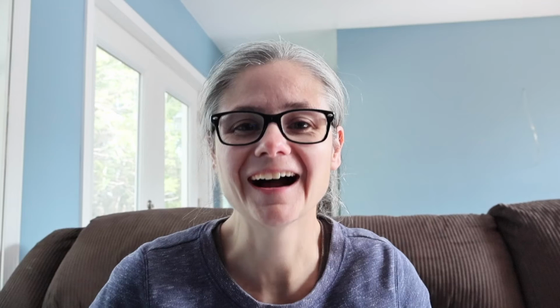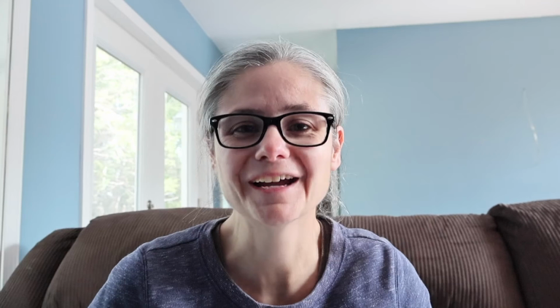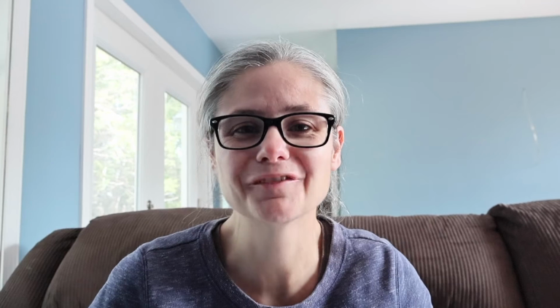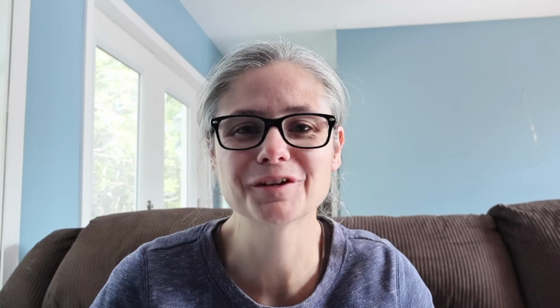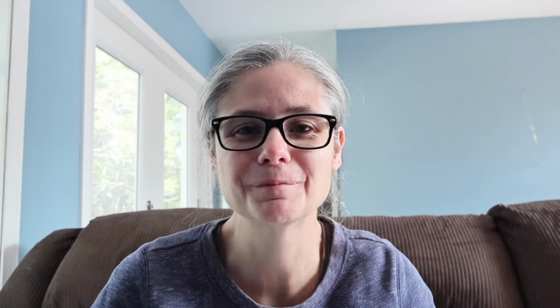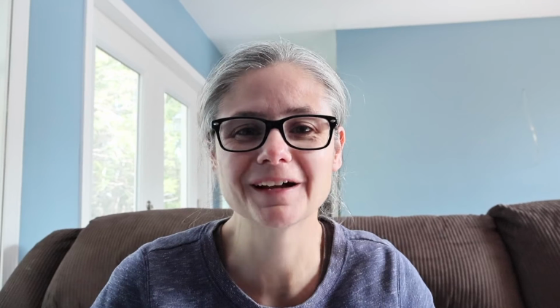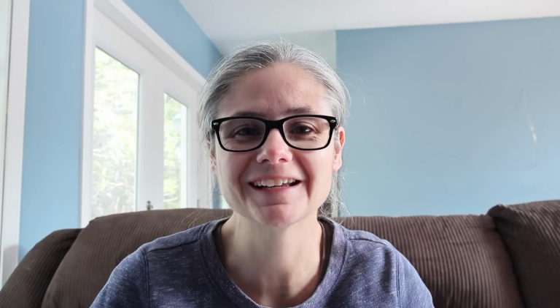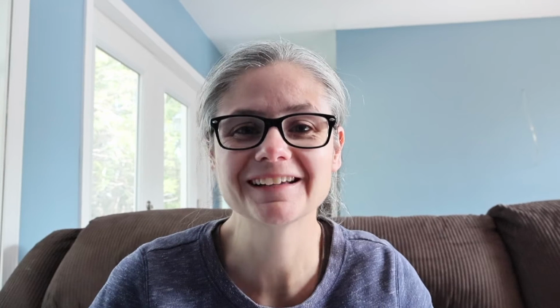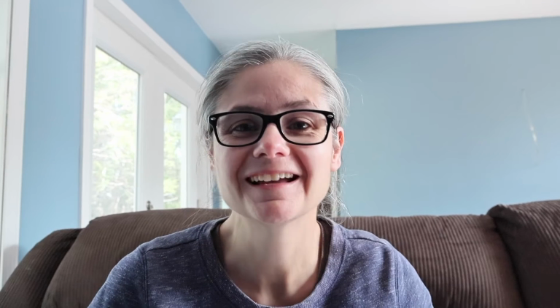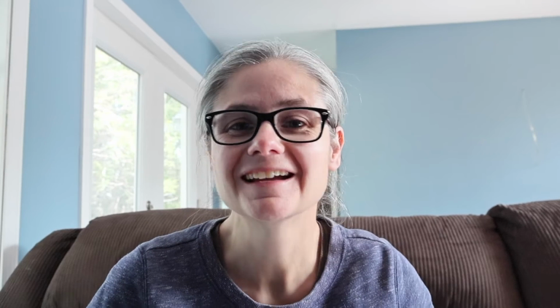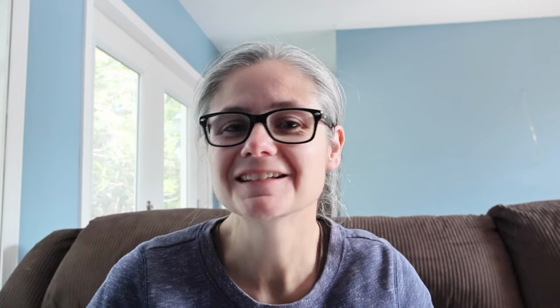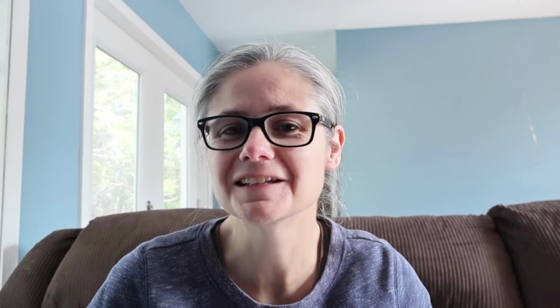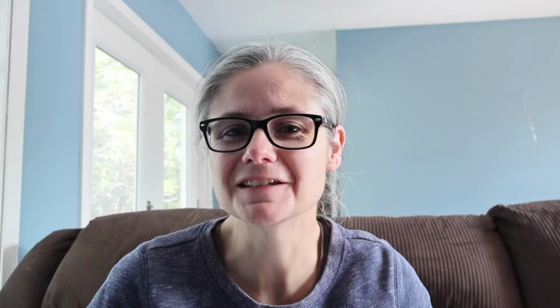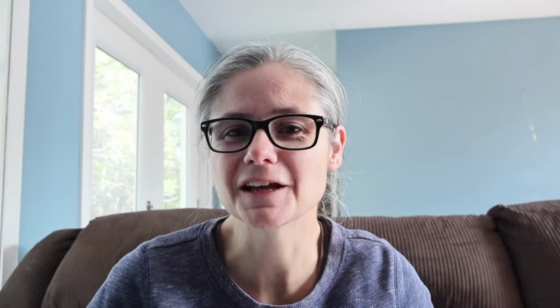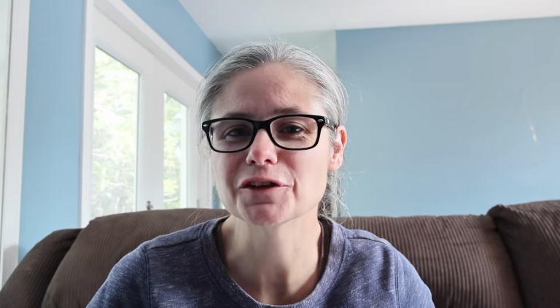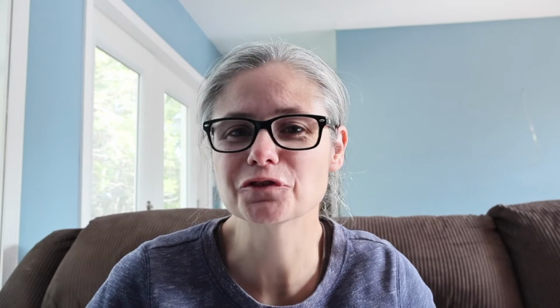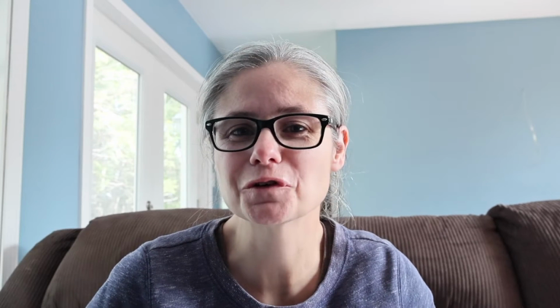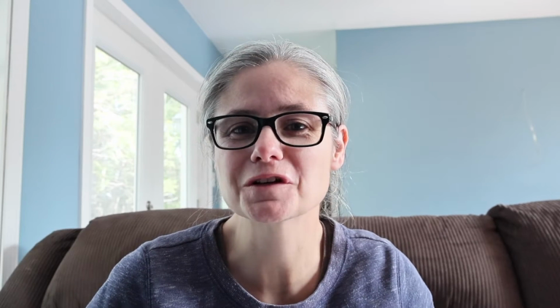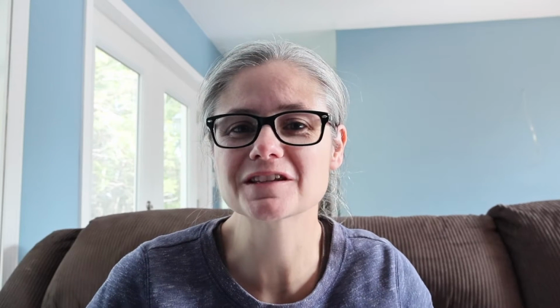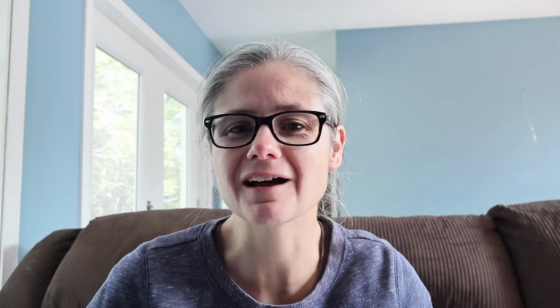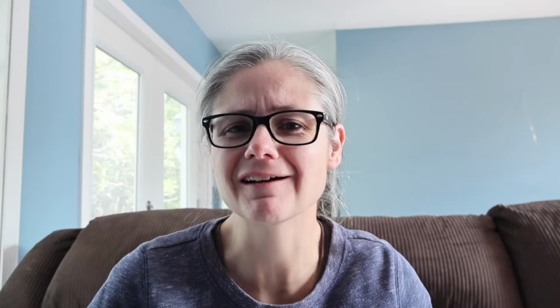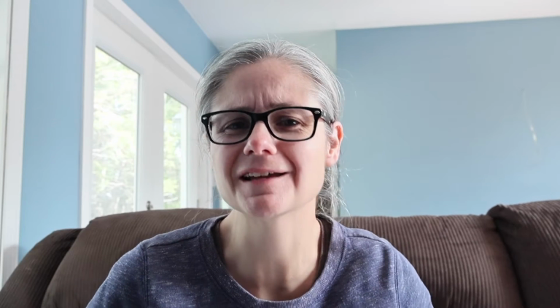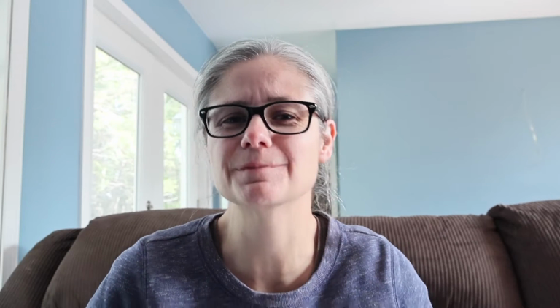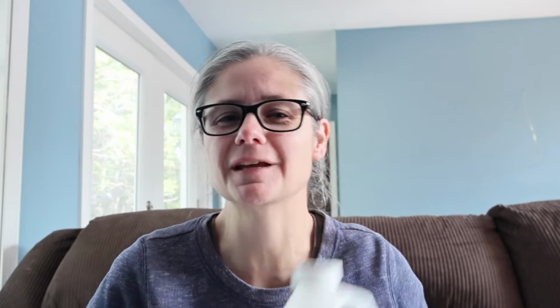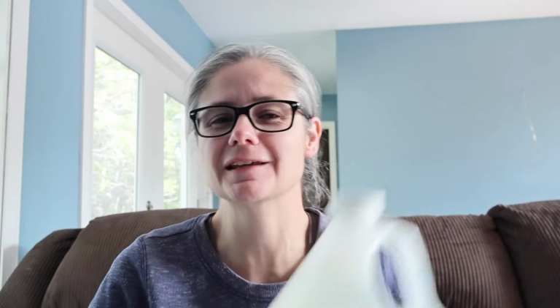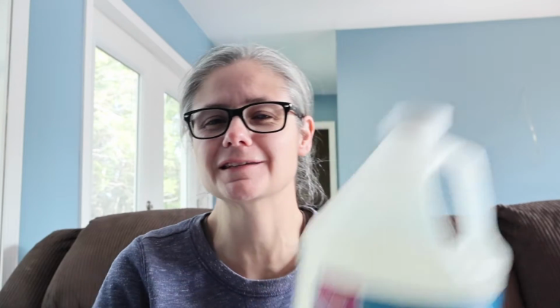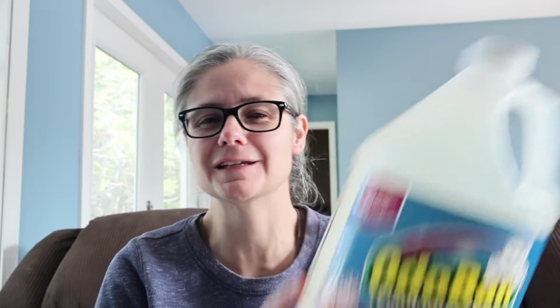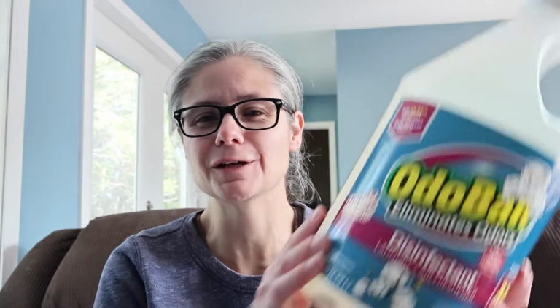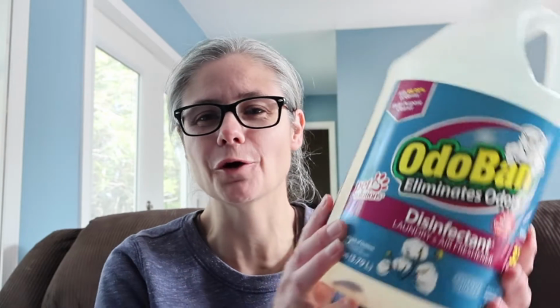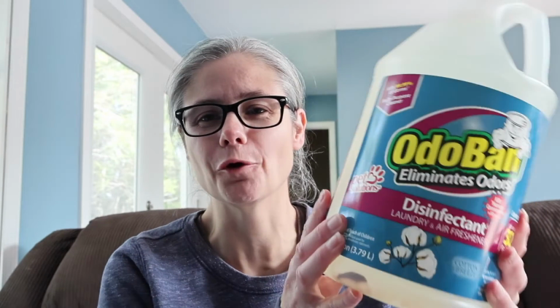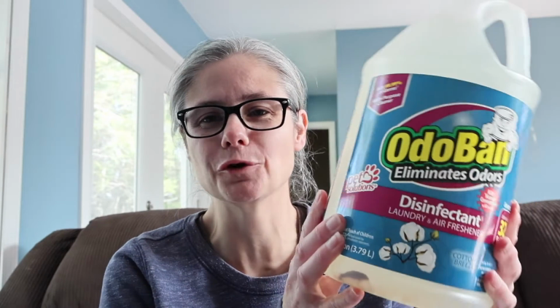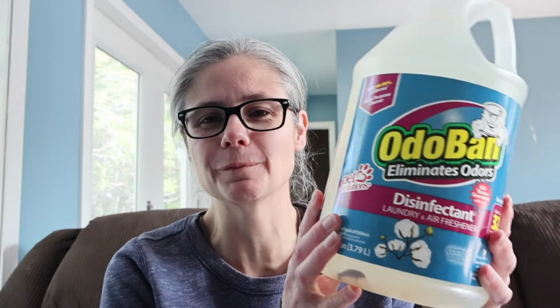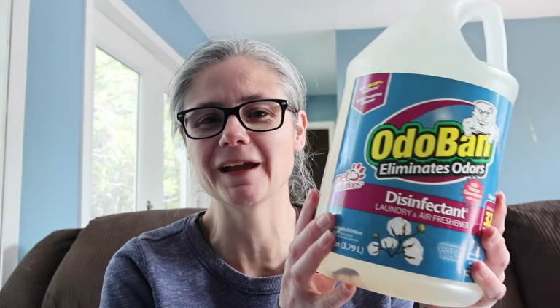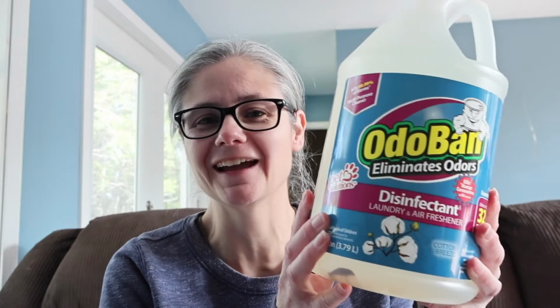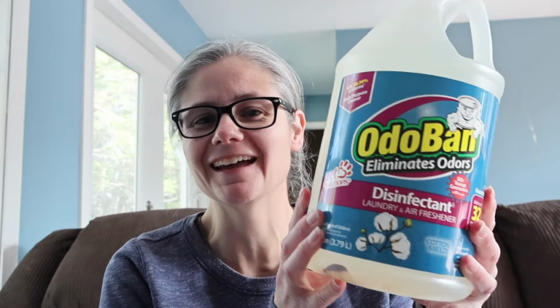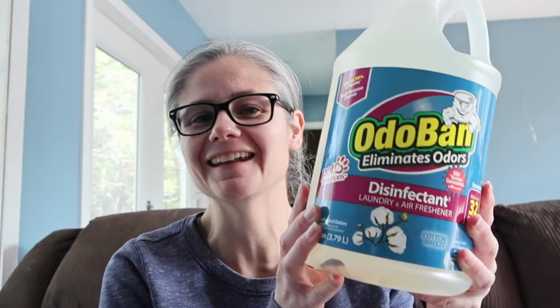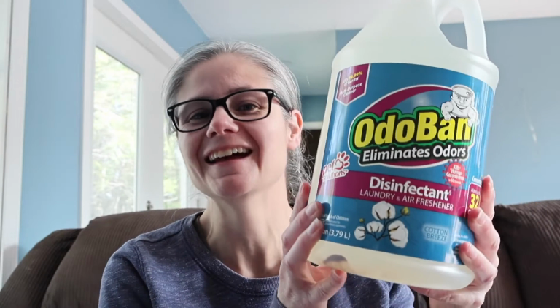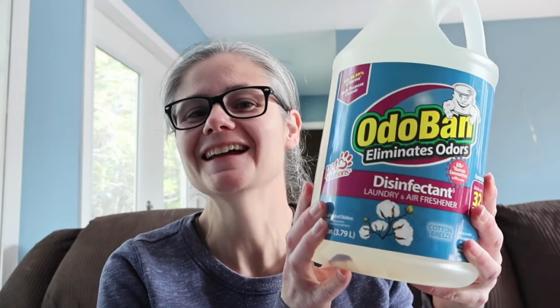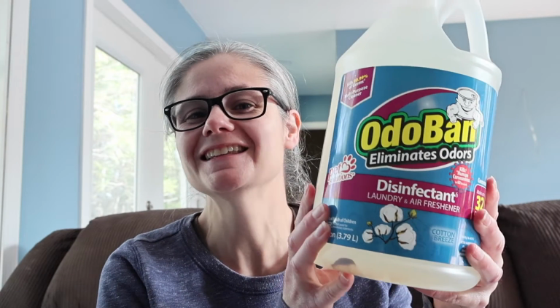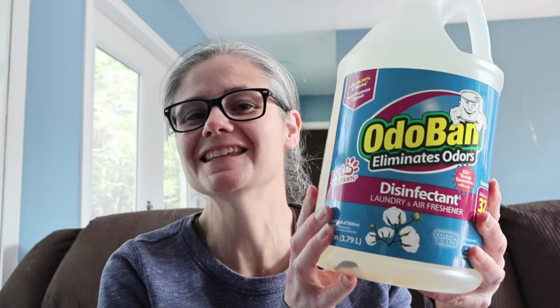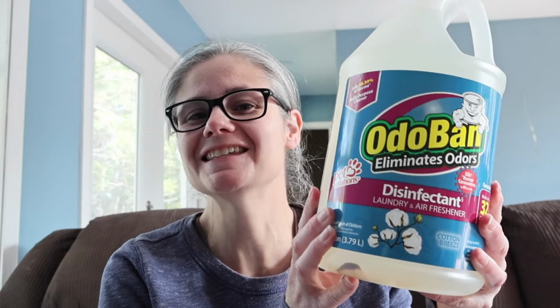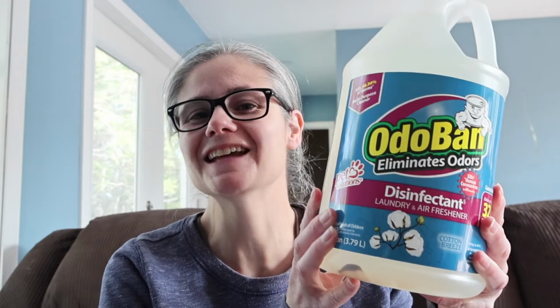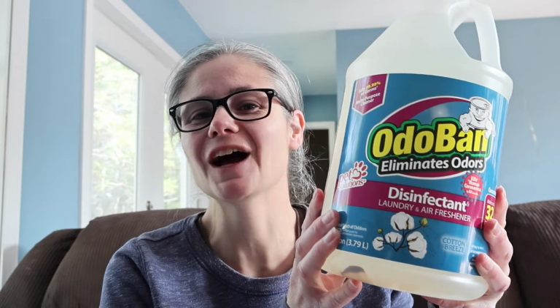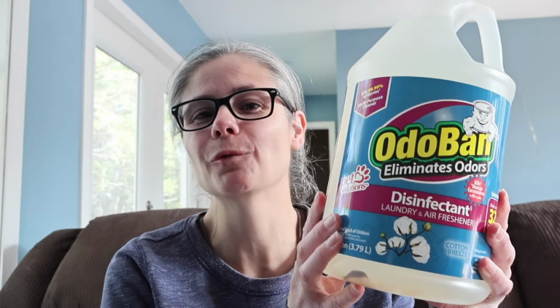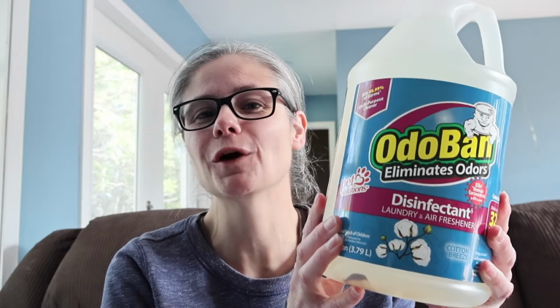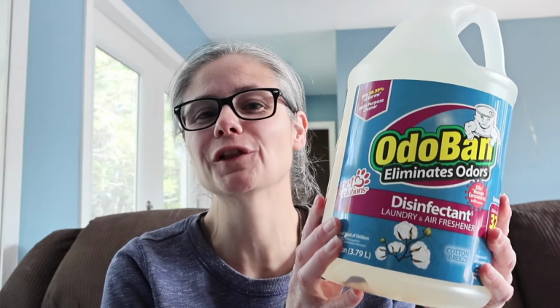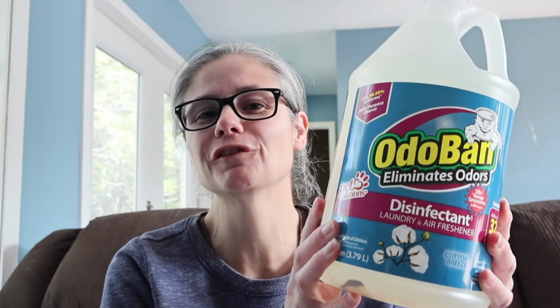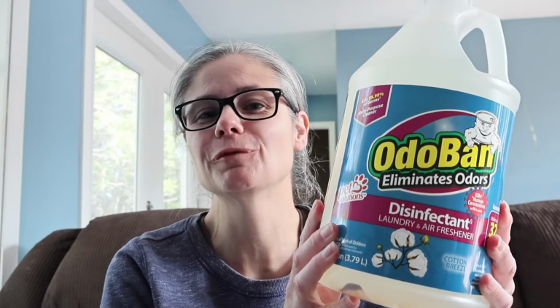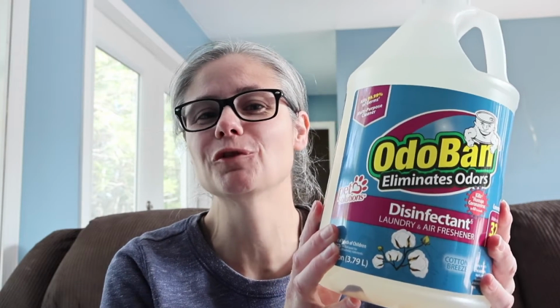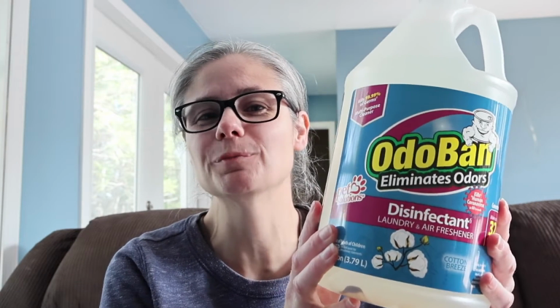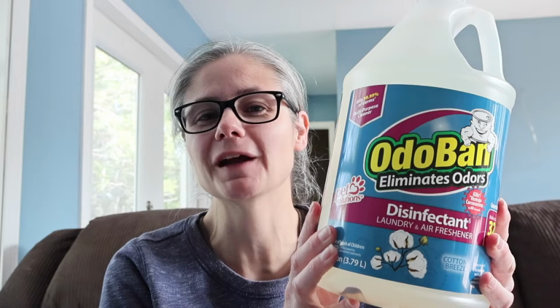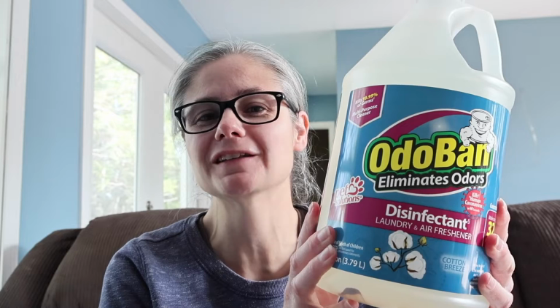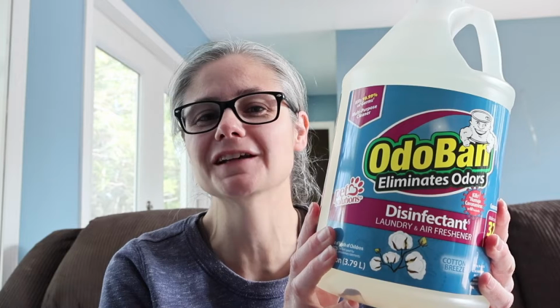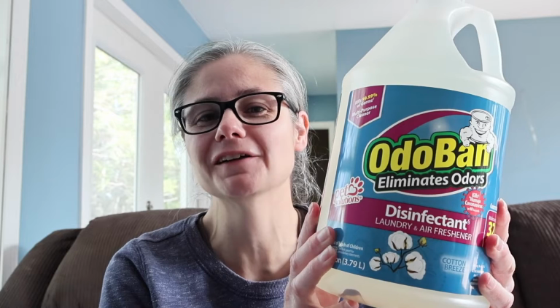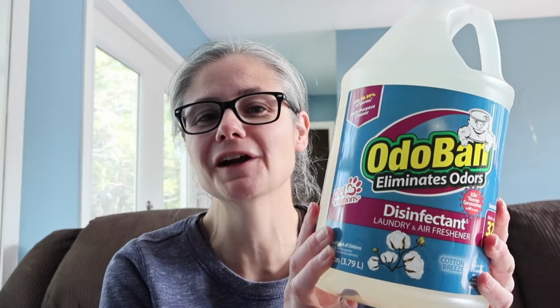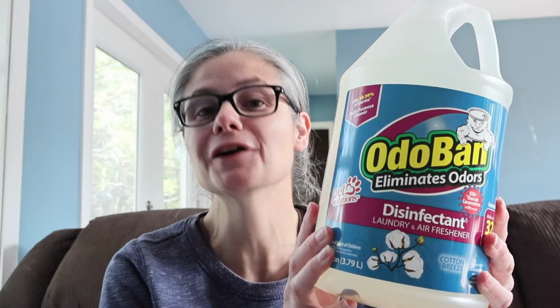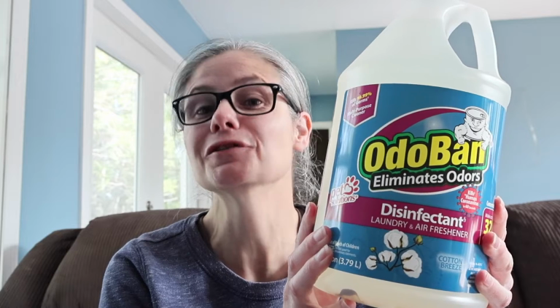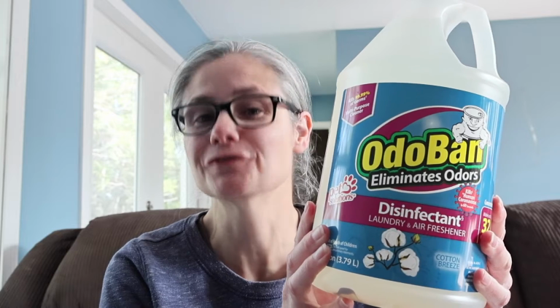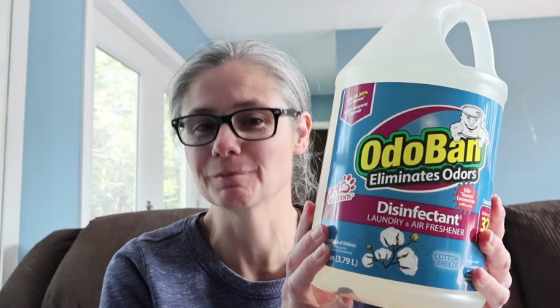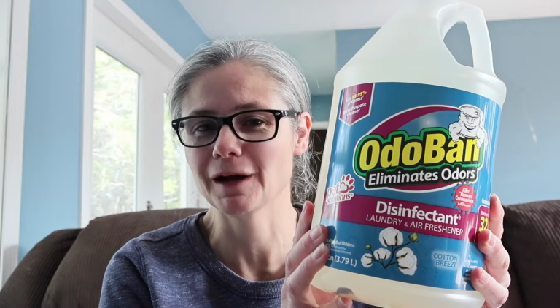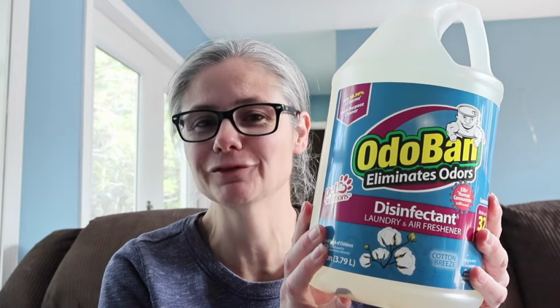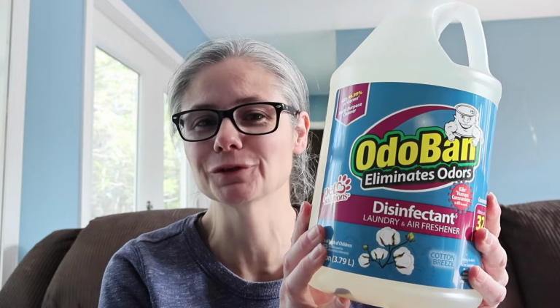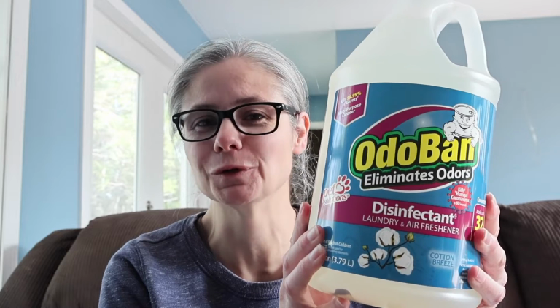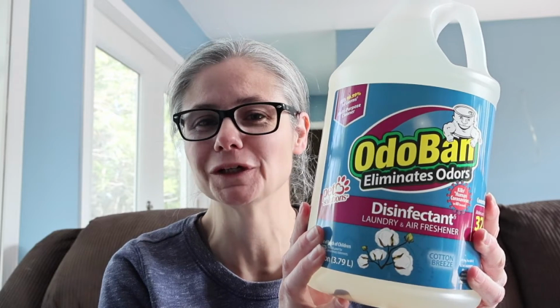Hi everybody. Today's focus: I am testing Odoban to see how well it removes bacteria from my floor.